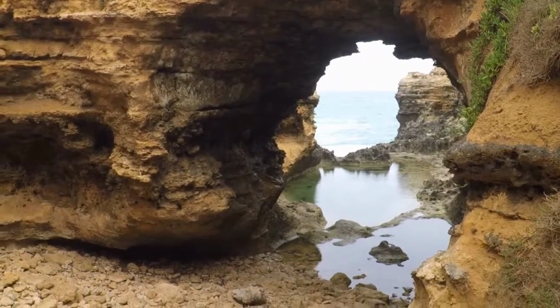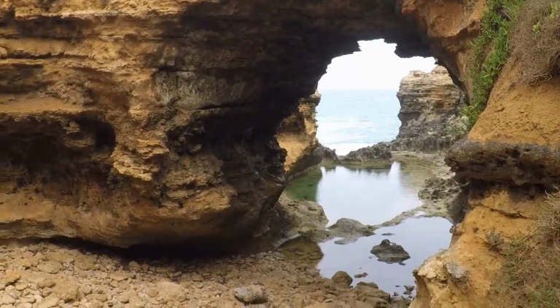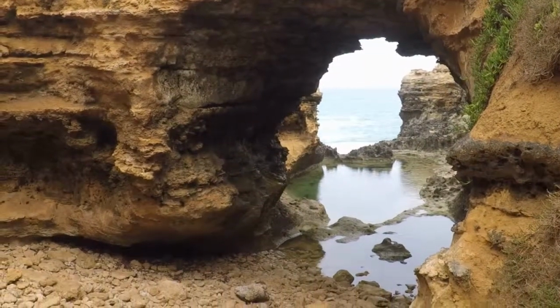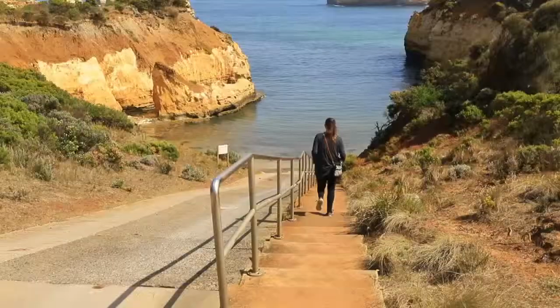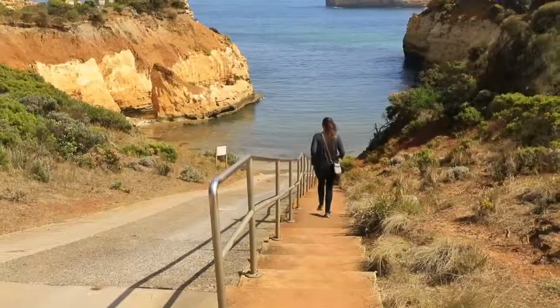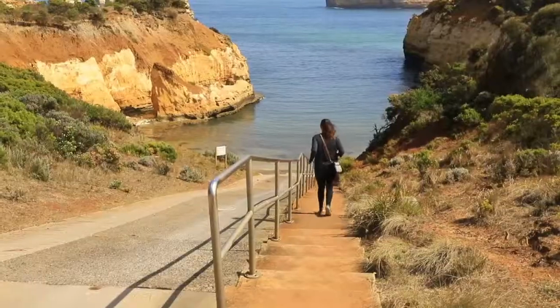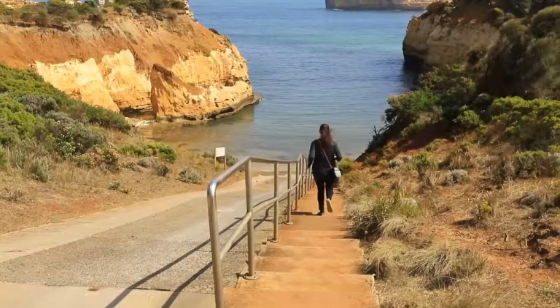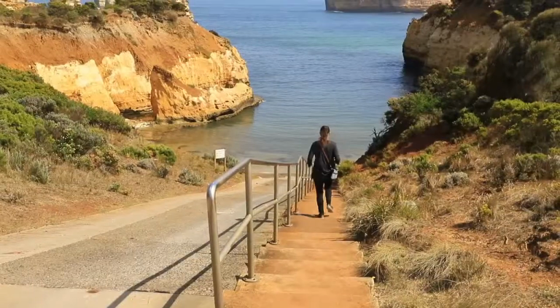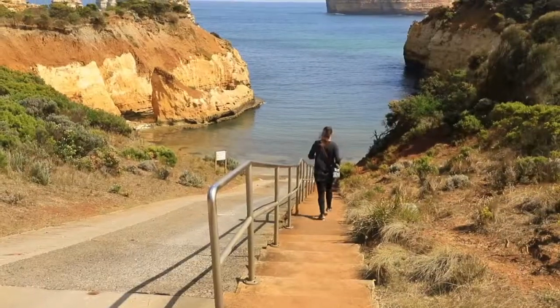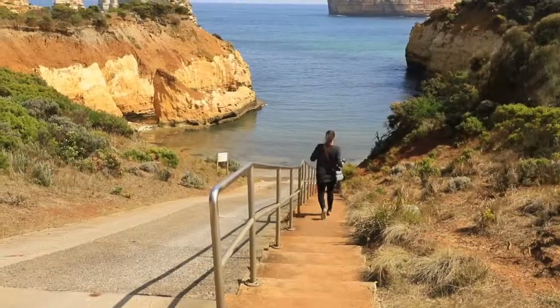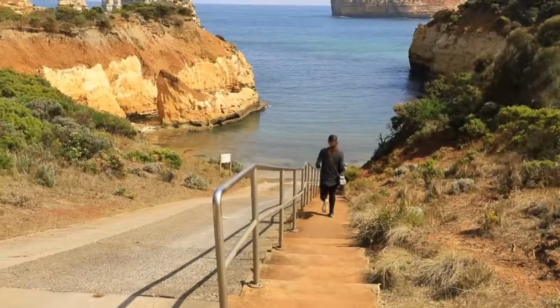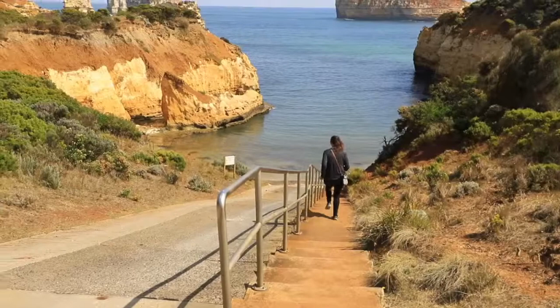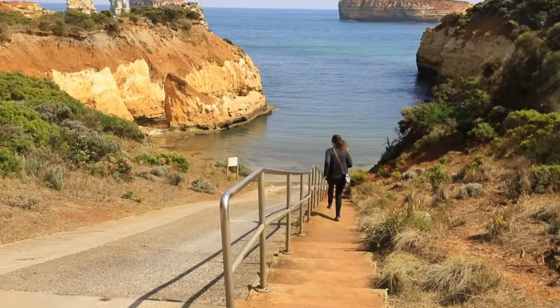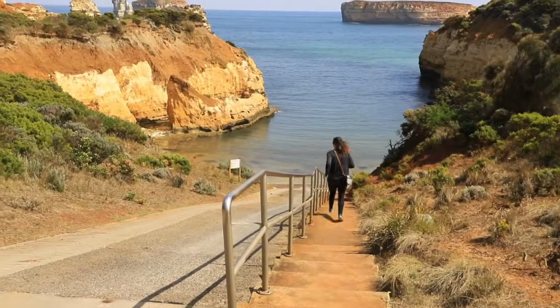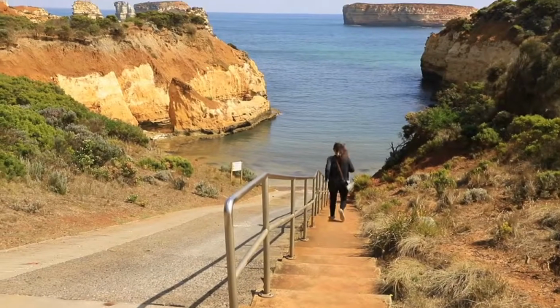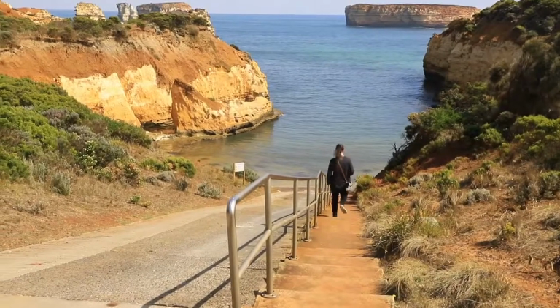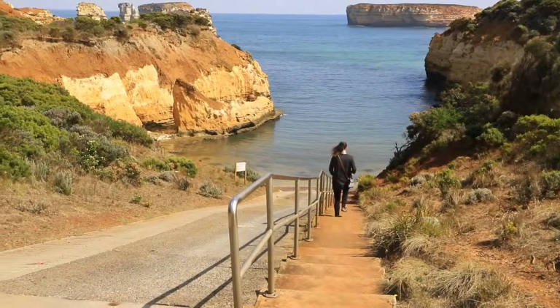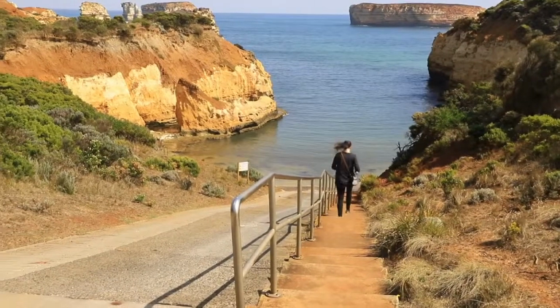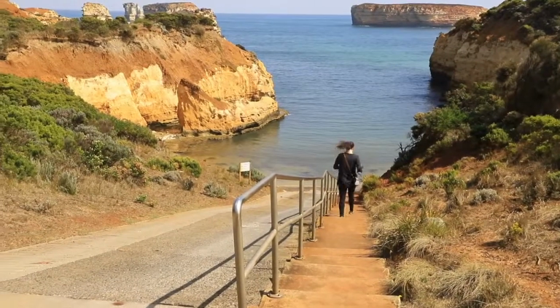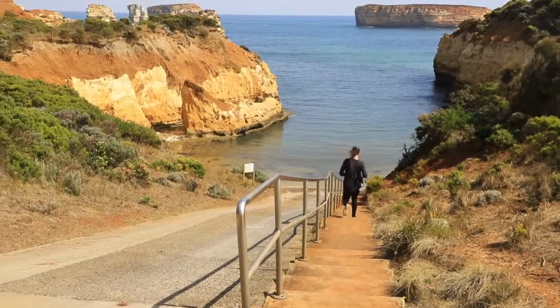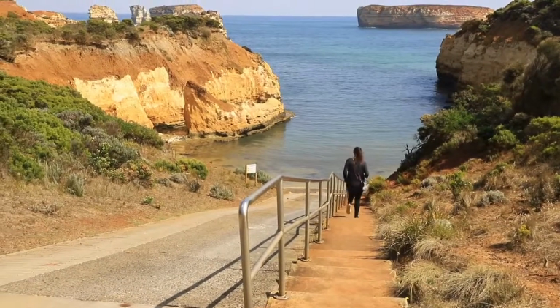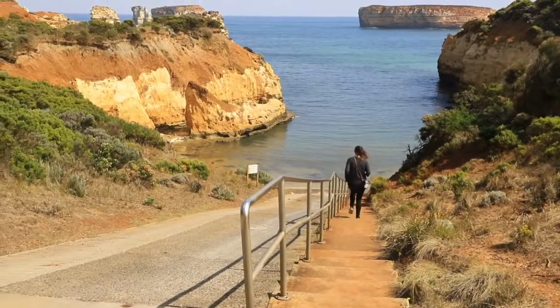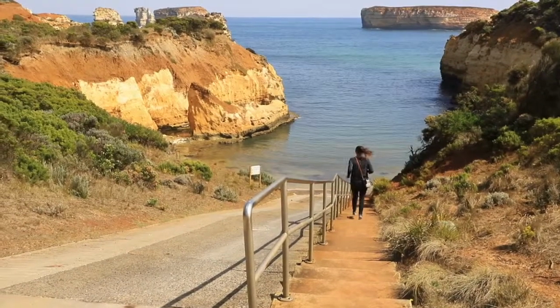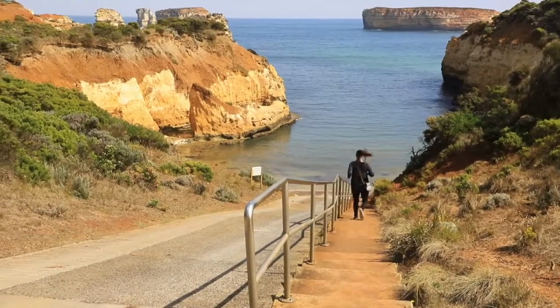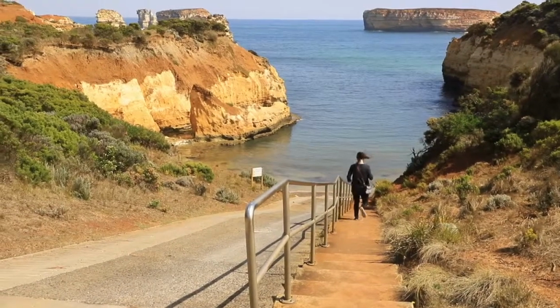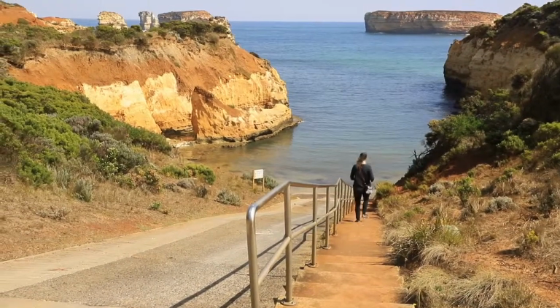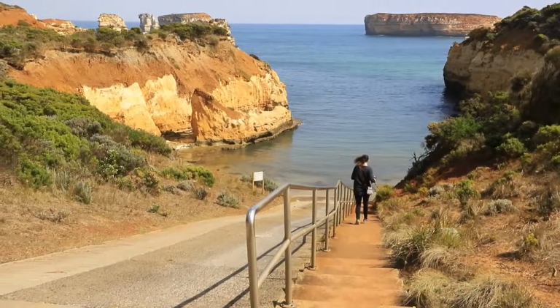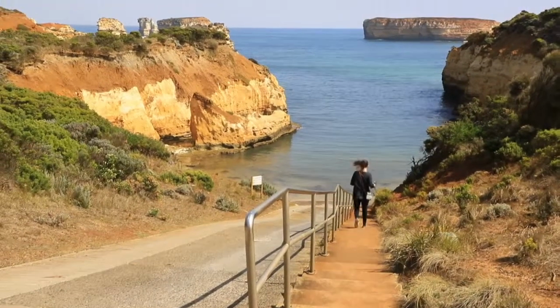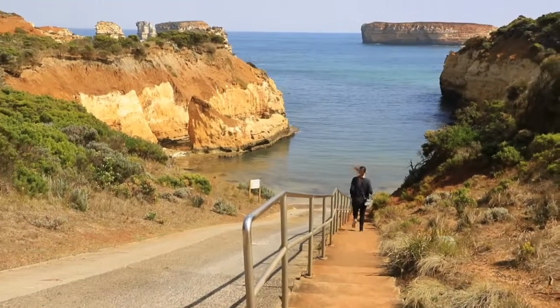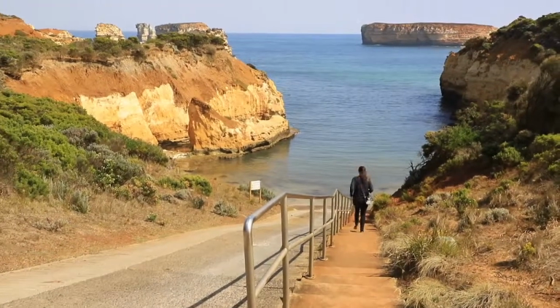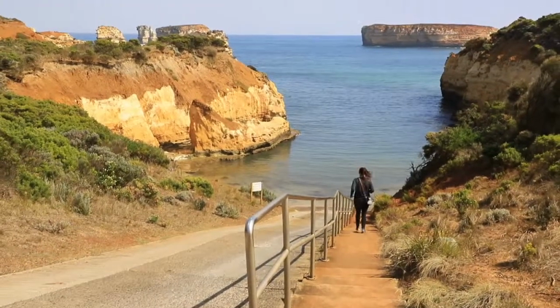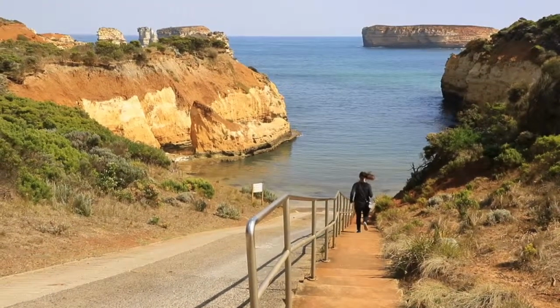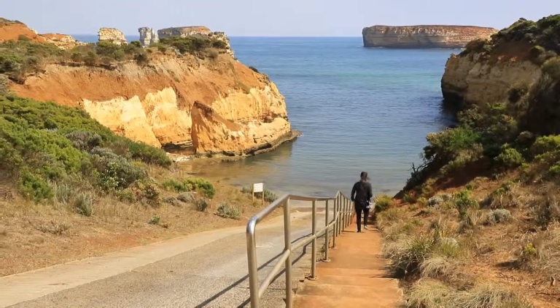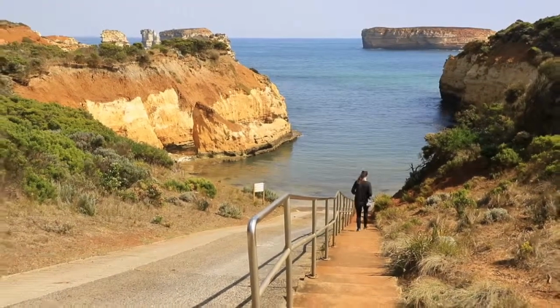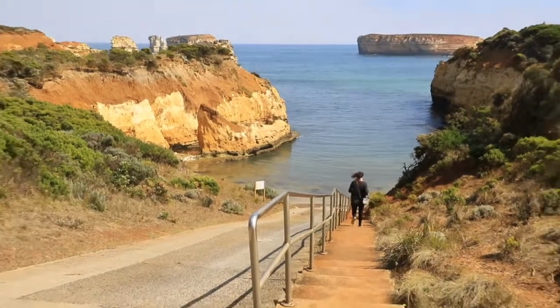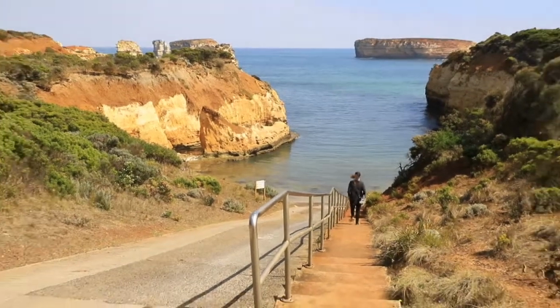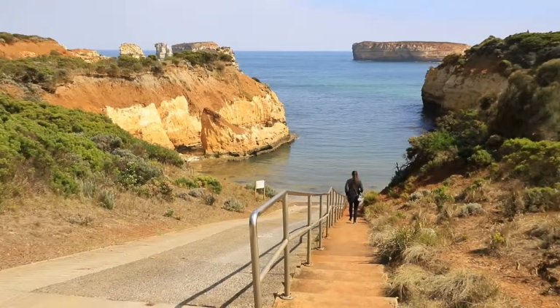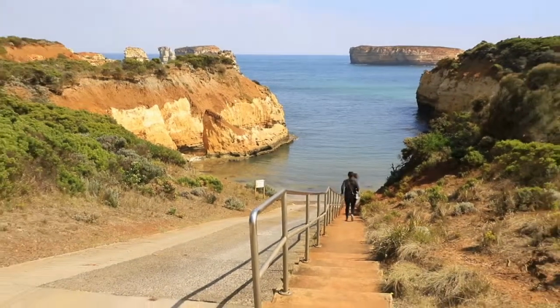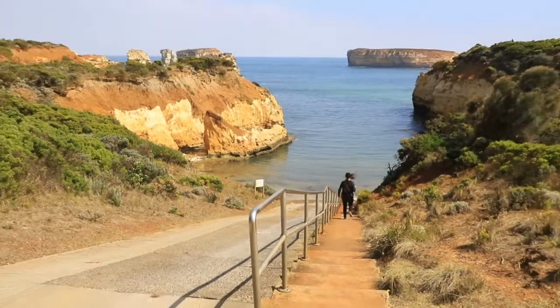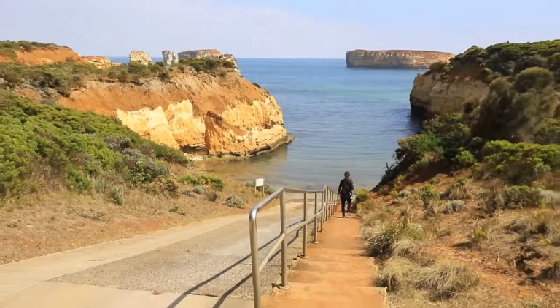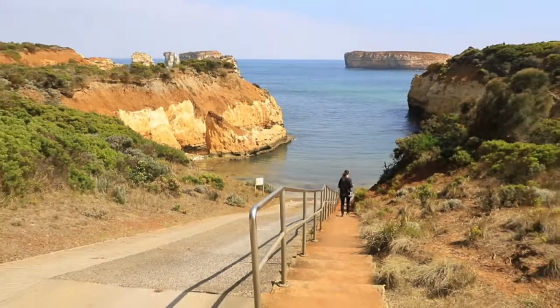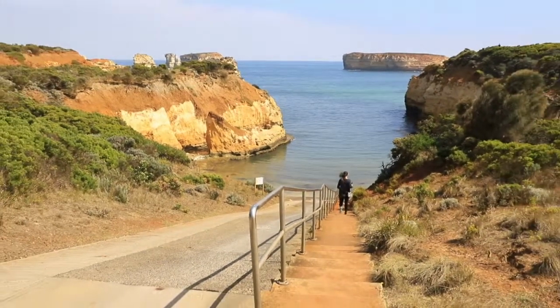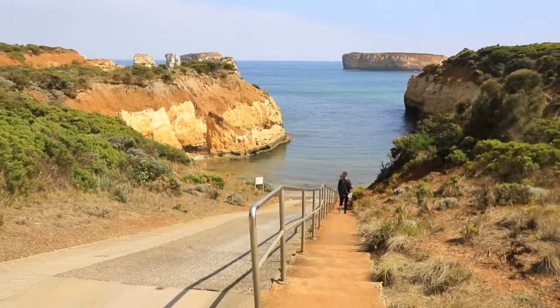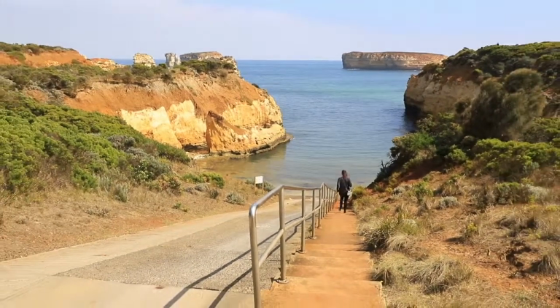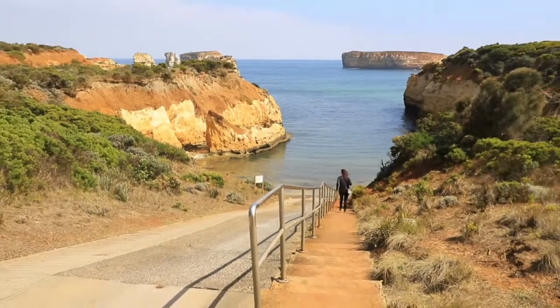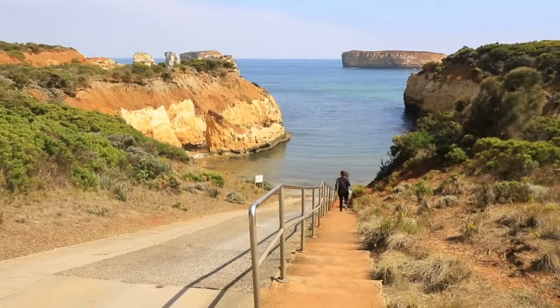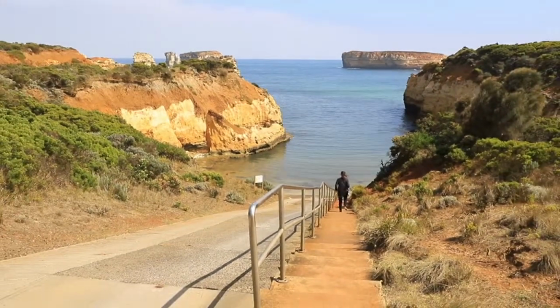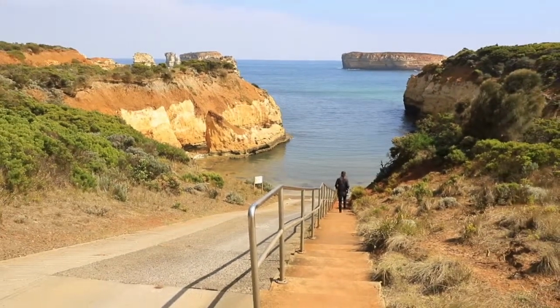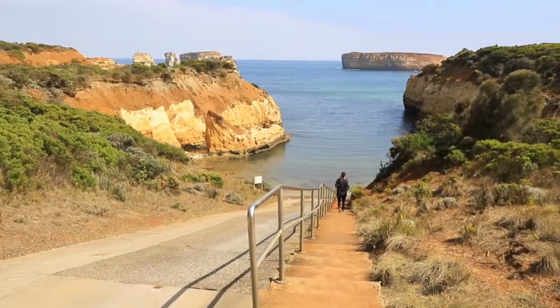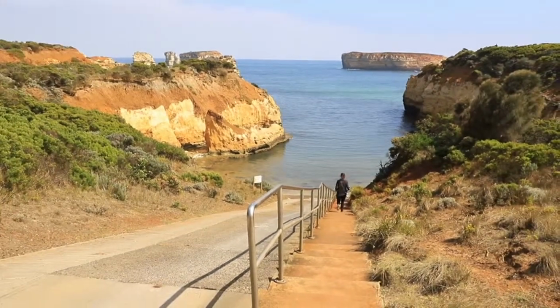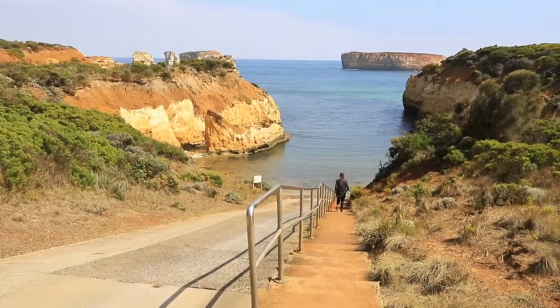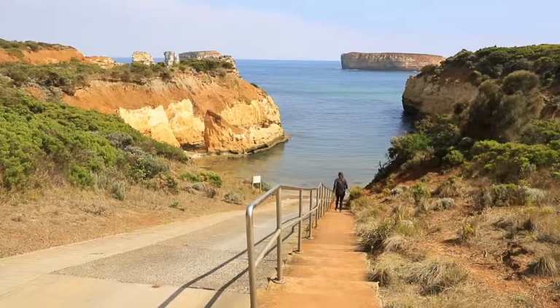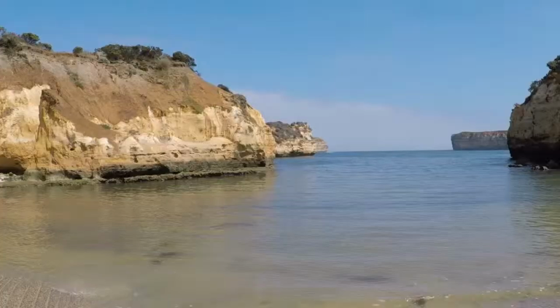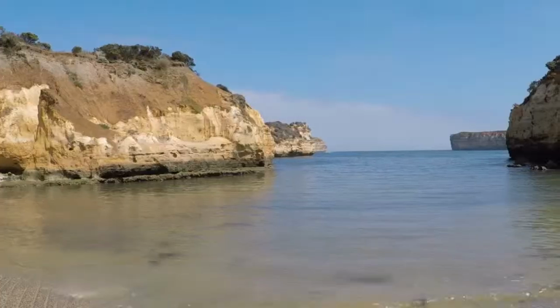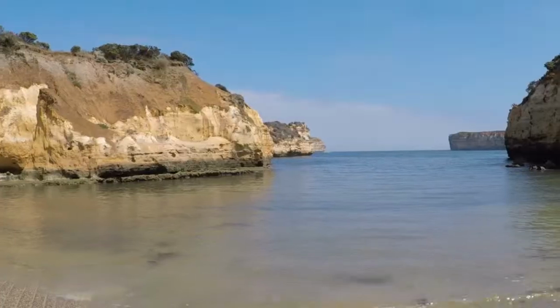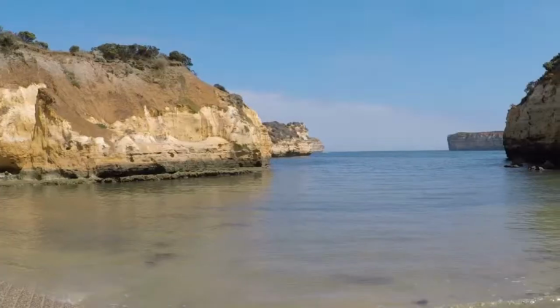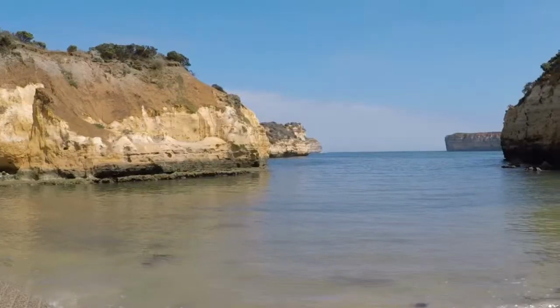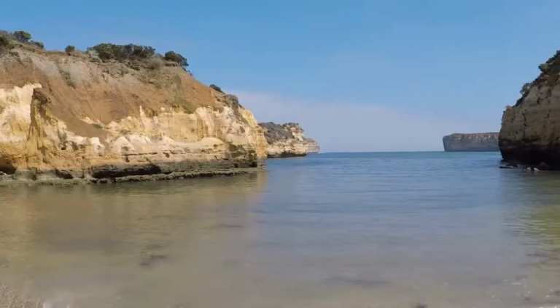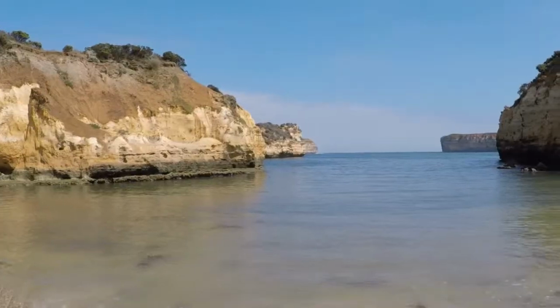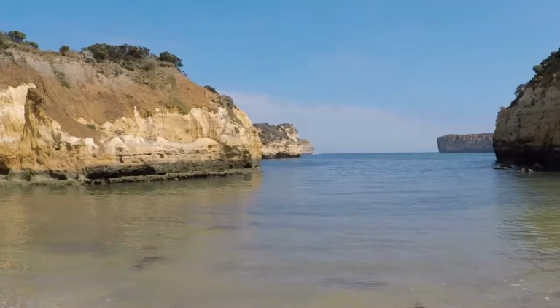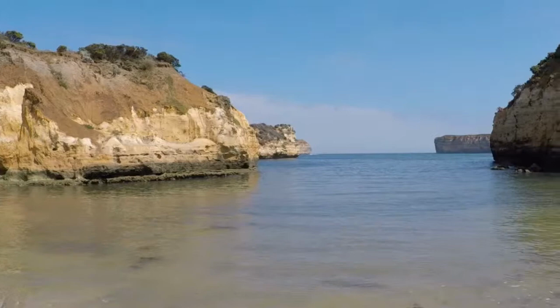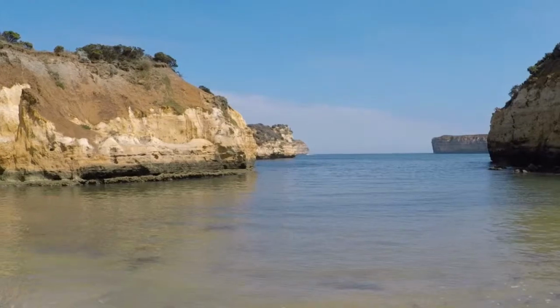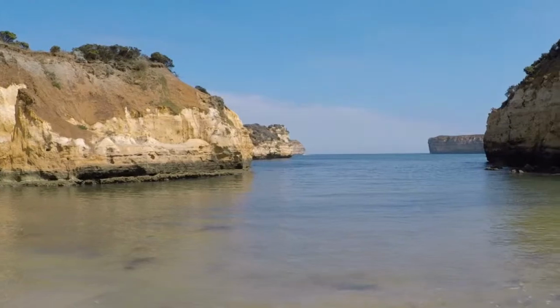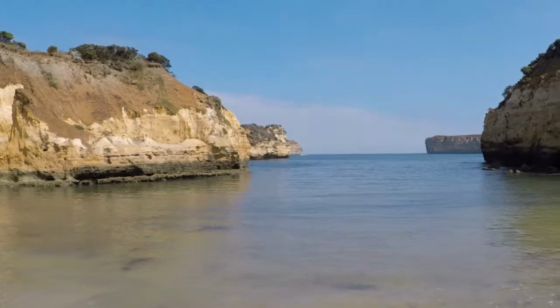We then got to the Bay of Islands, and the place we saw there was Boat Bay.